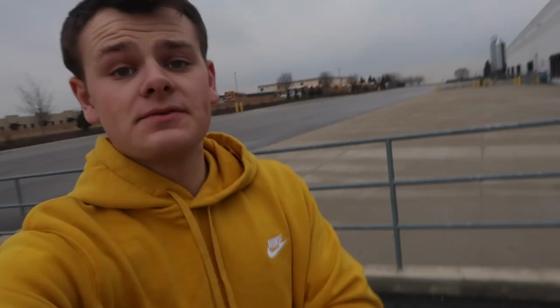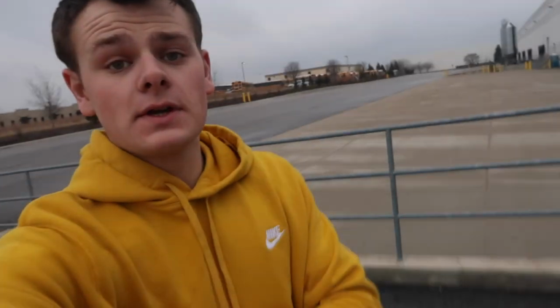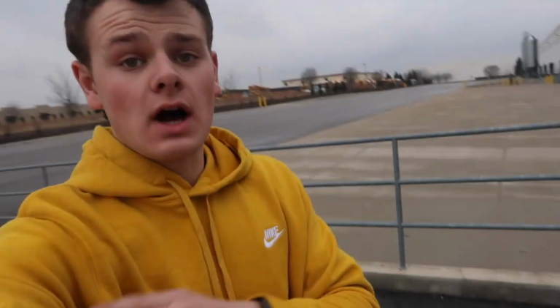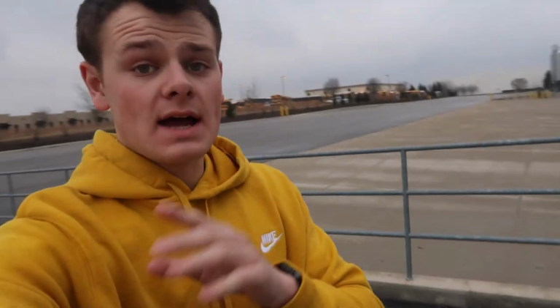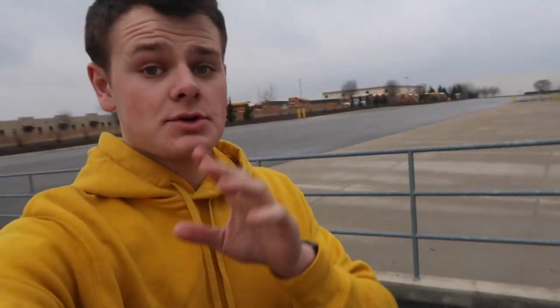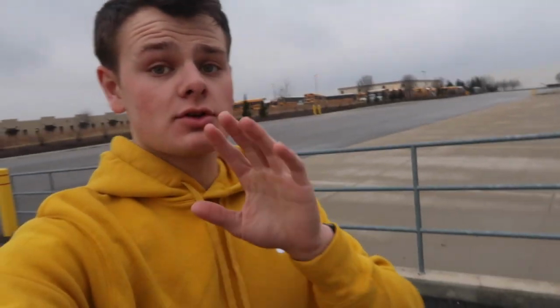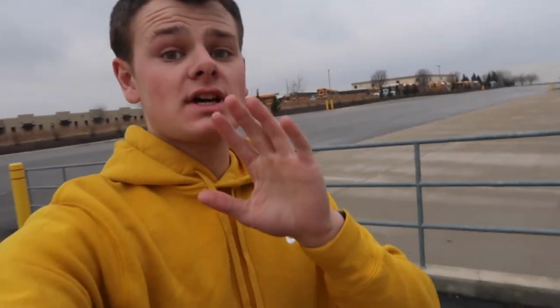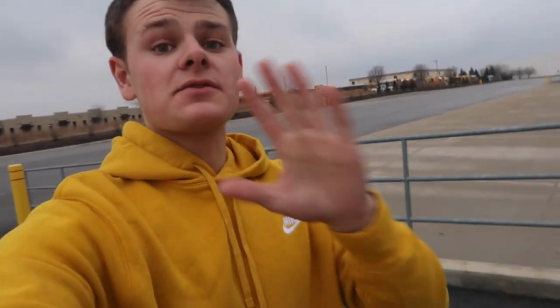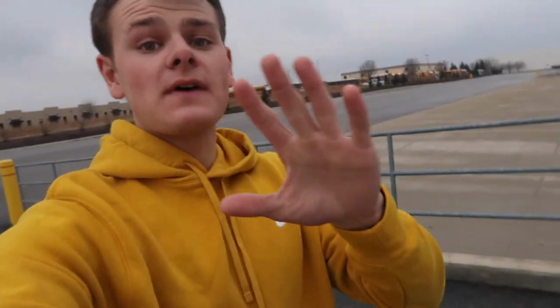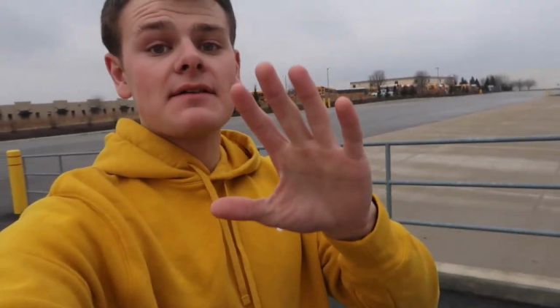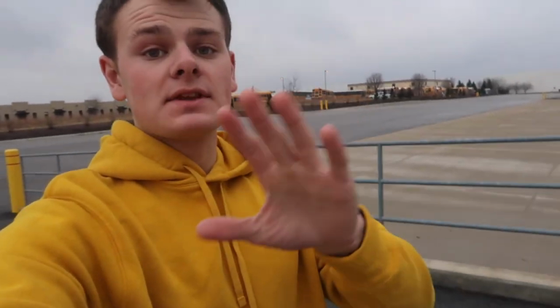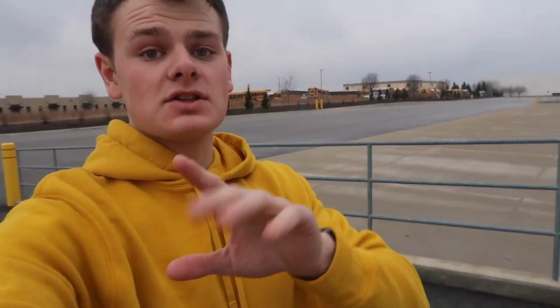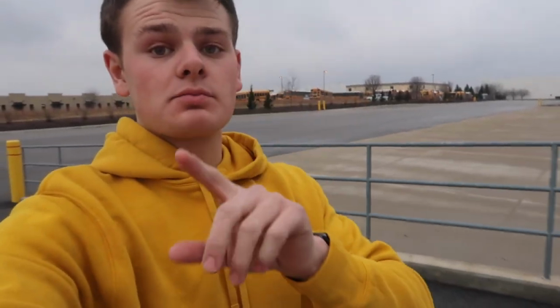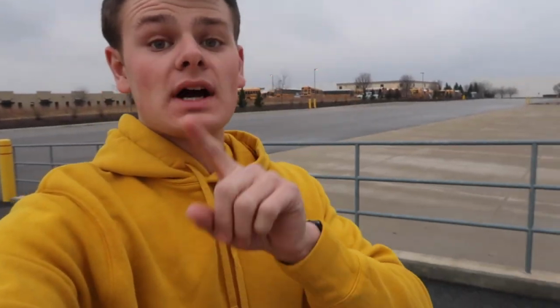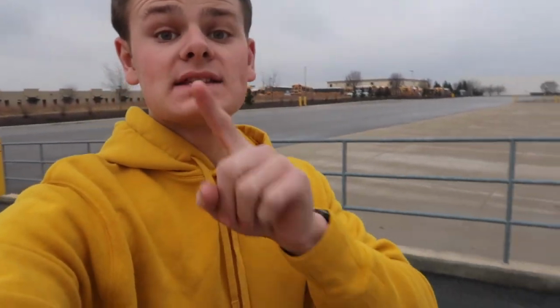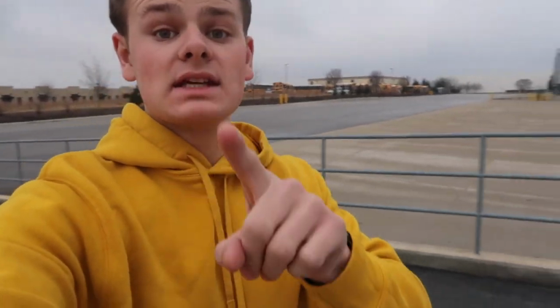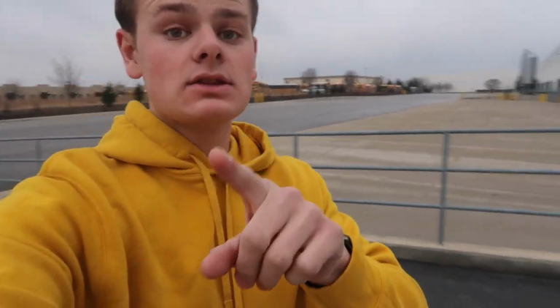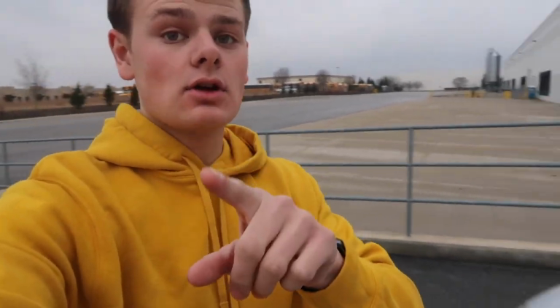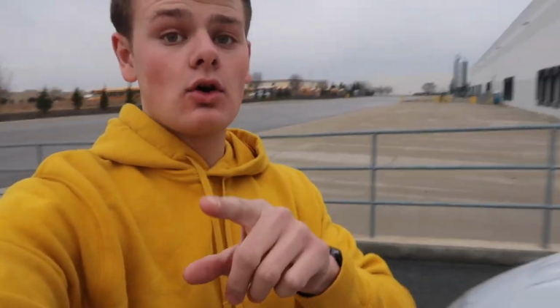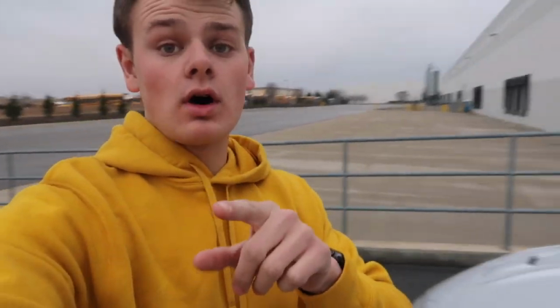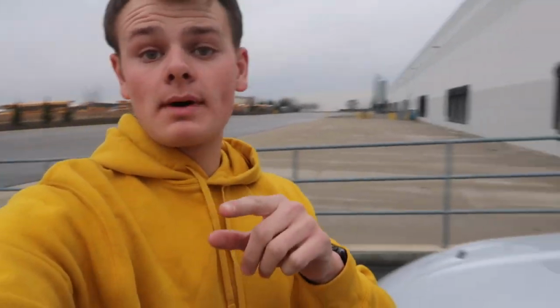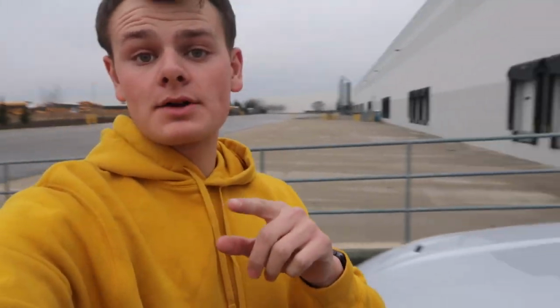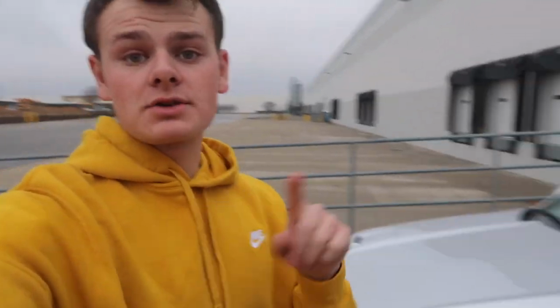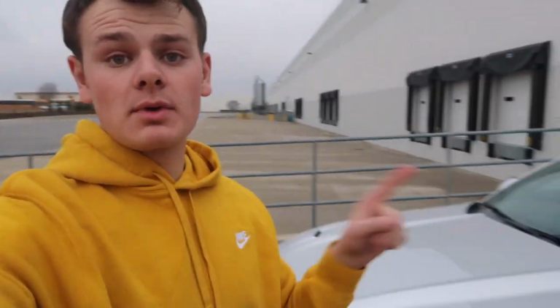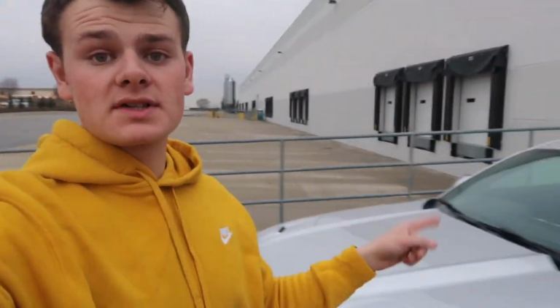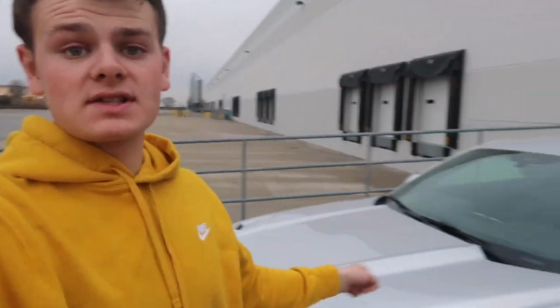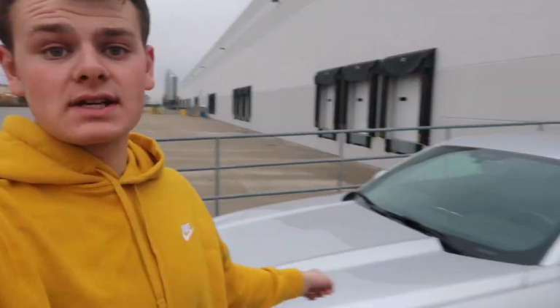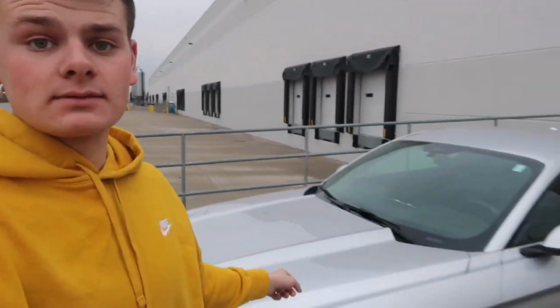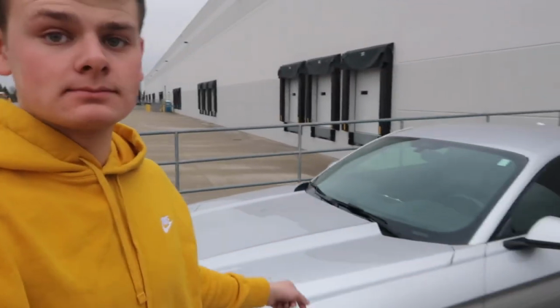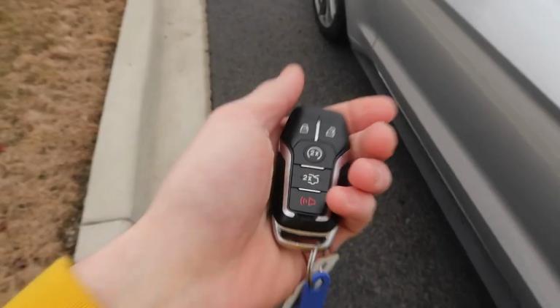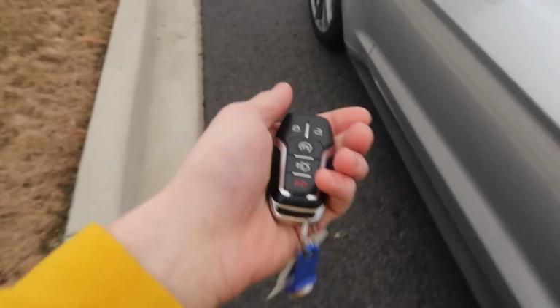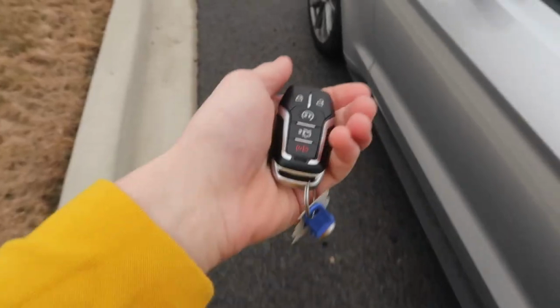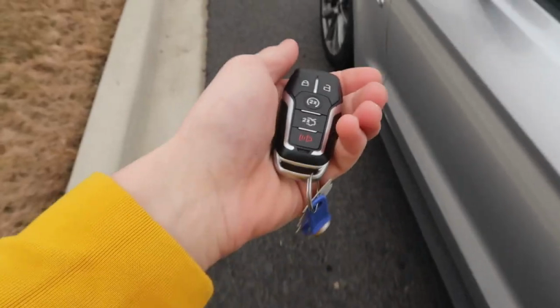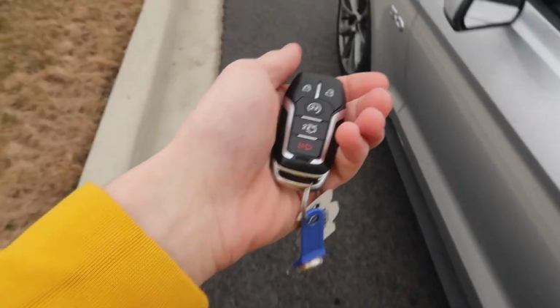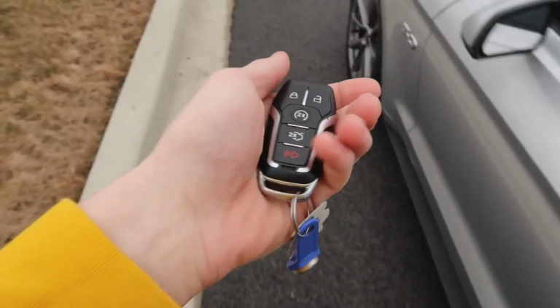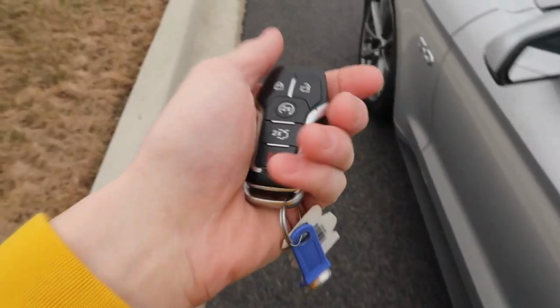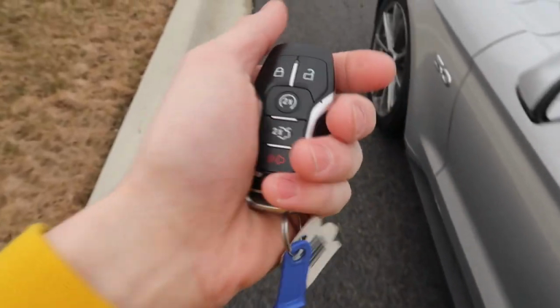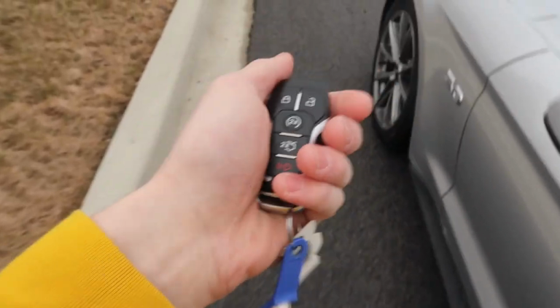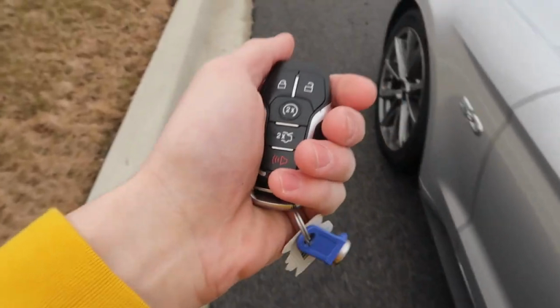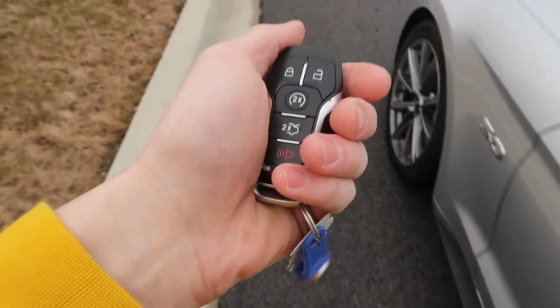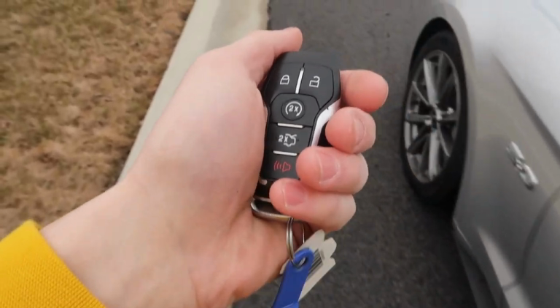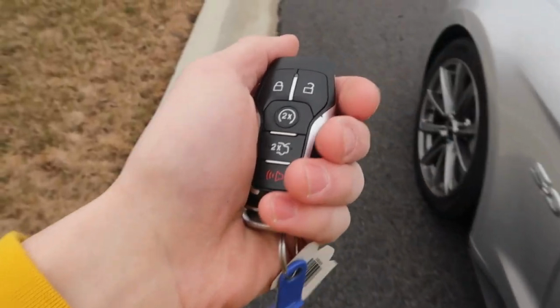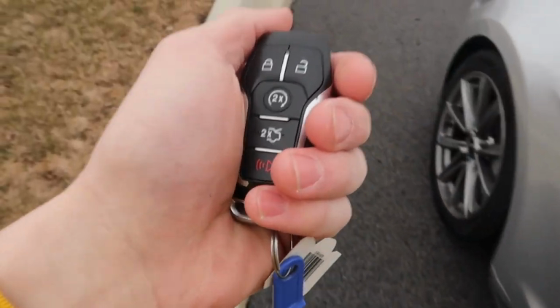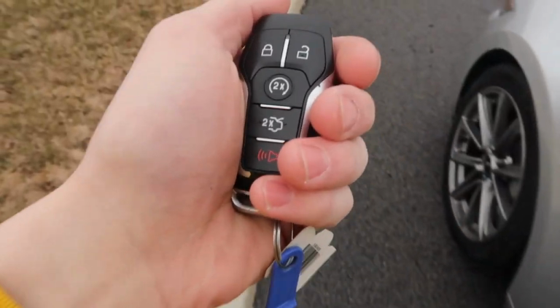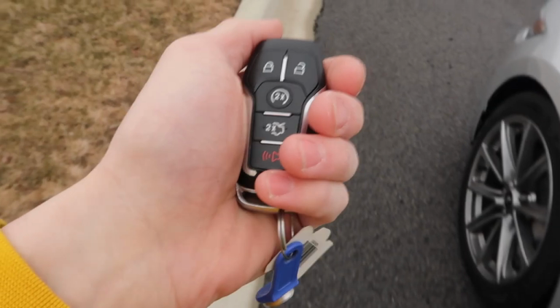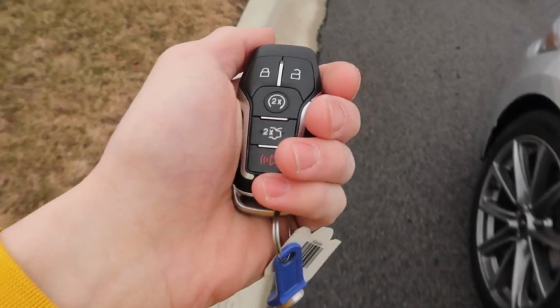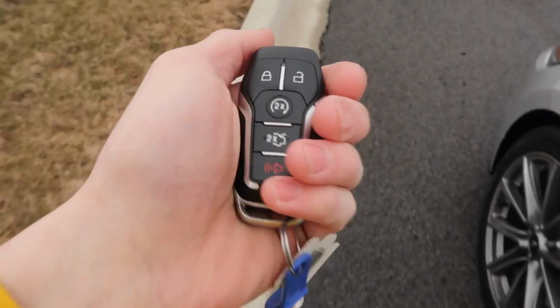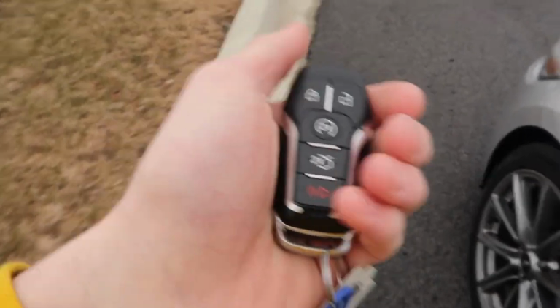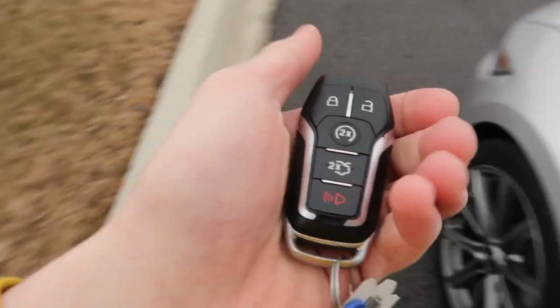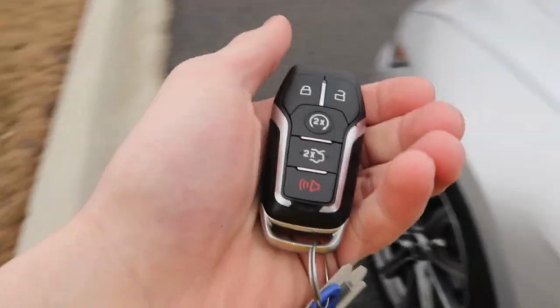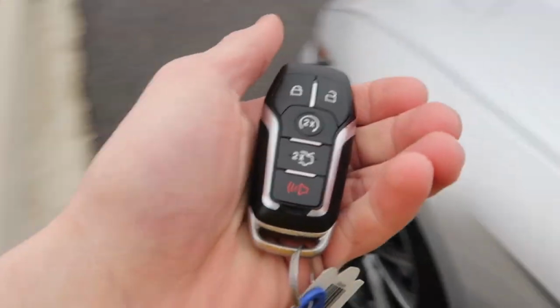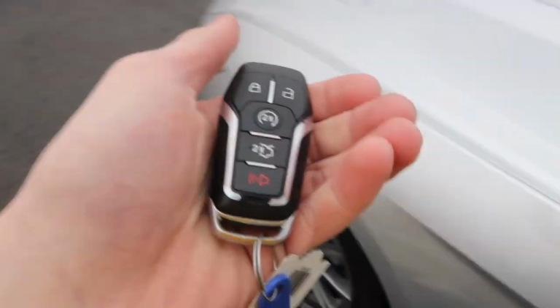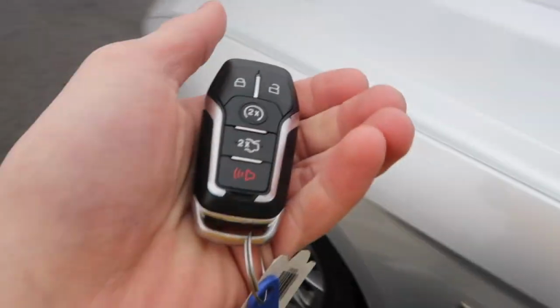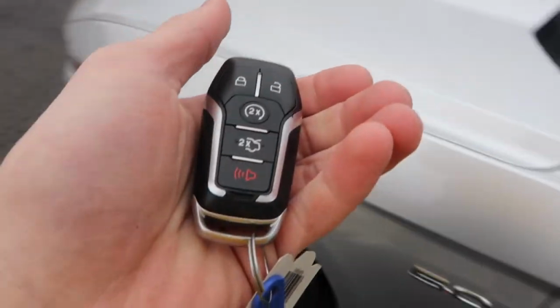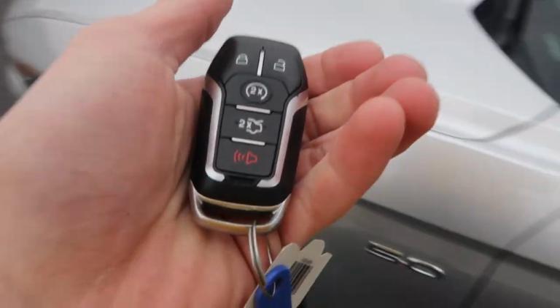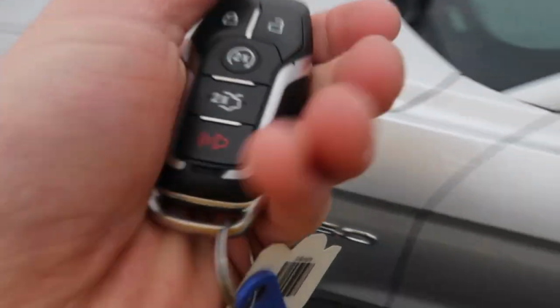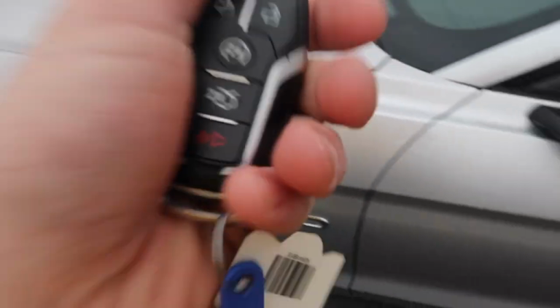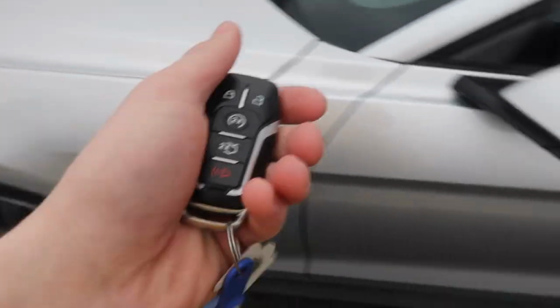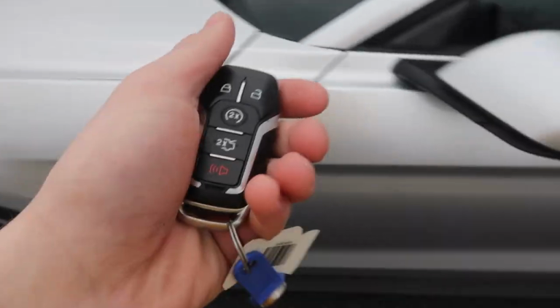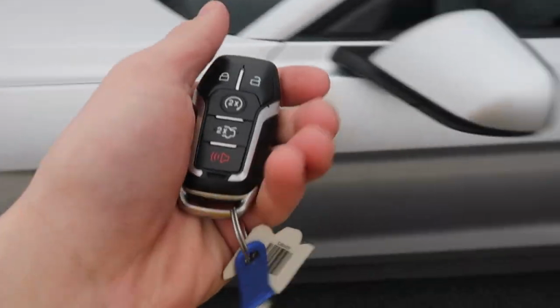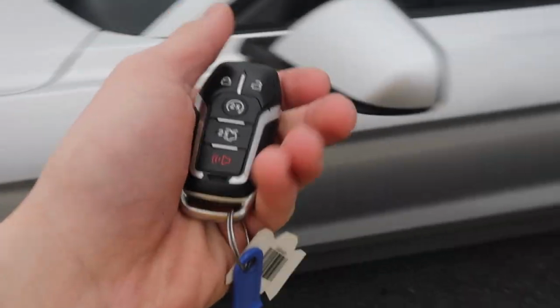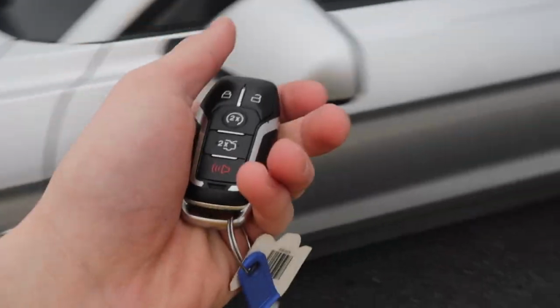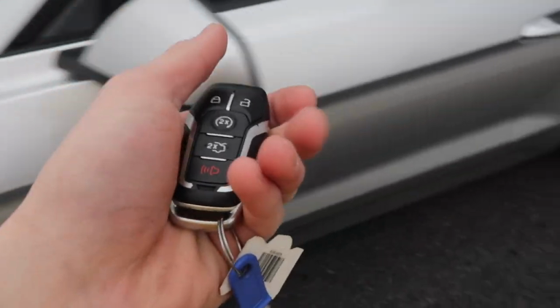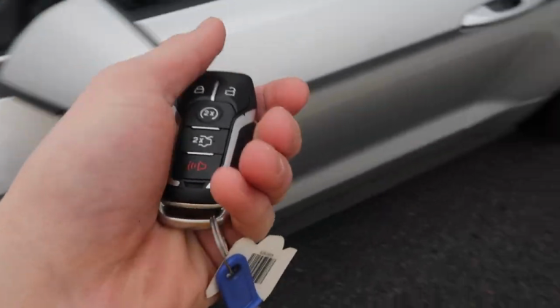Today's video I am showing you guys five things you probably didn't know about your Mustang. If you have a 2015 and up Mustang, you have keyless entry and you have remote start, which means with the key in your pocket you can lock and unlock your car.